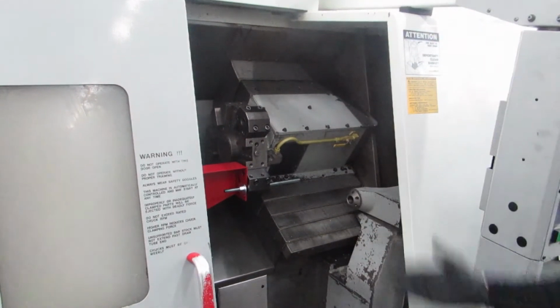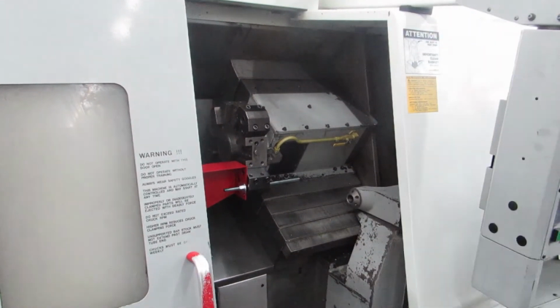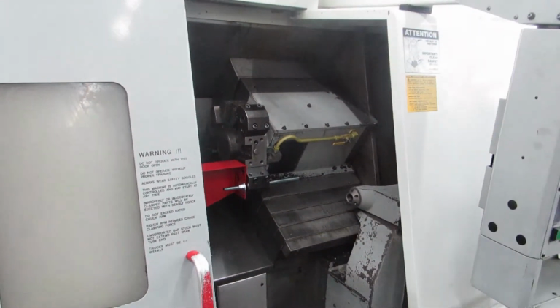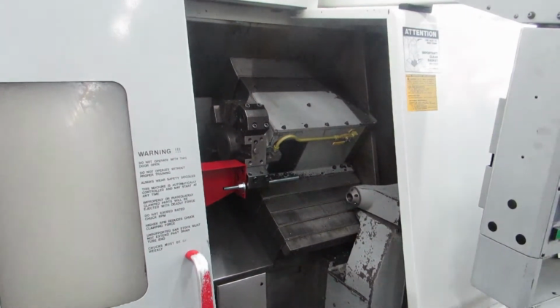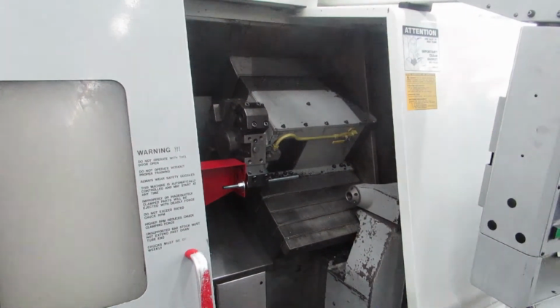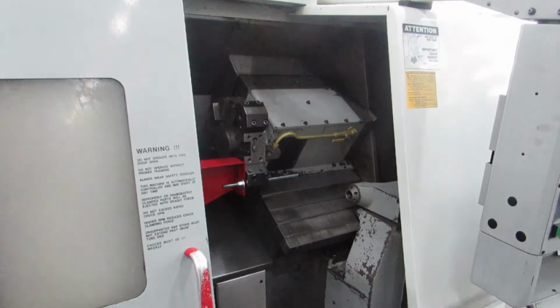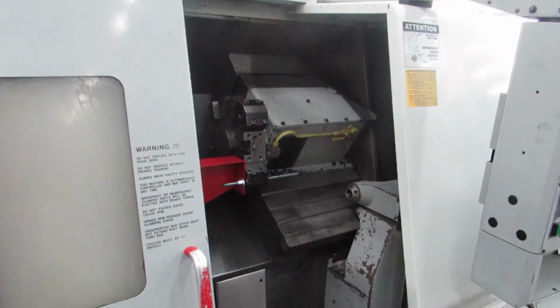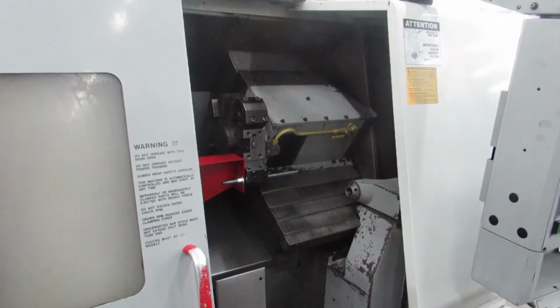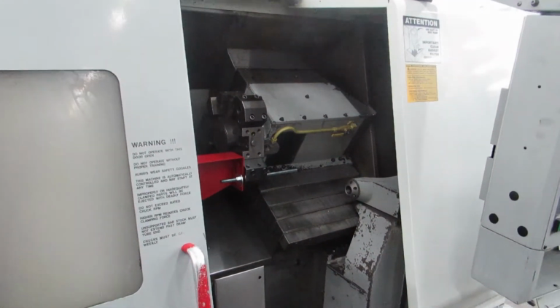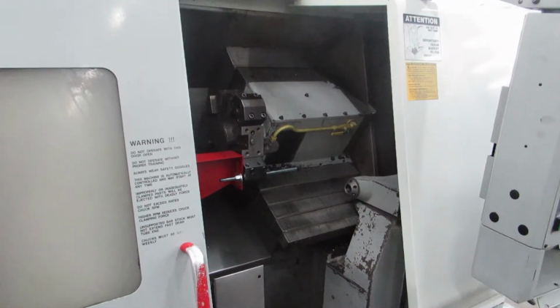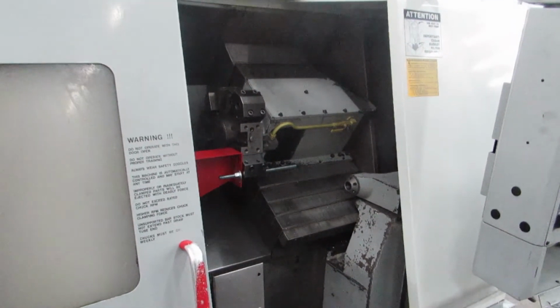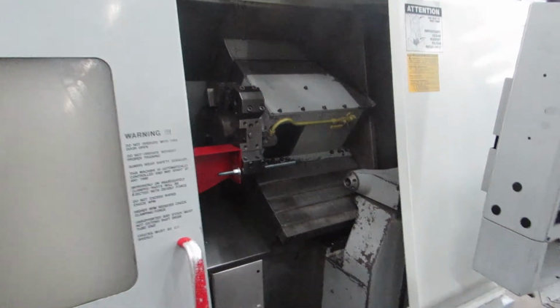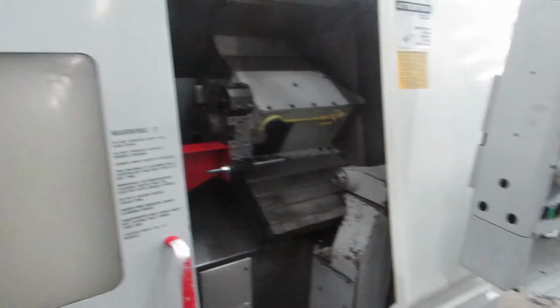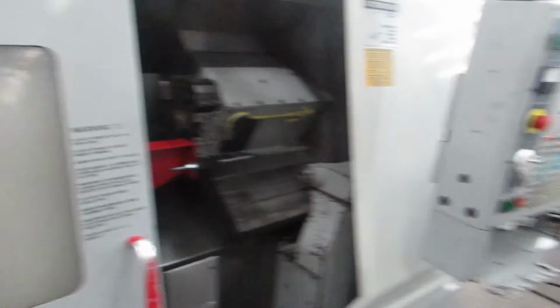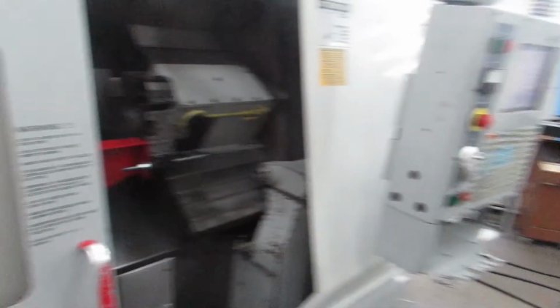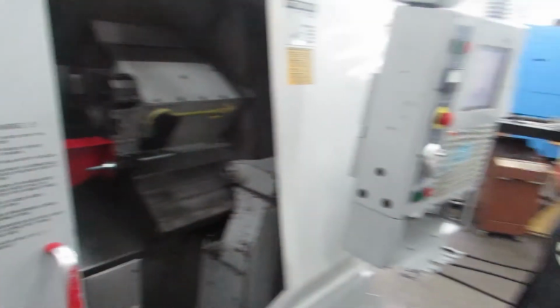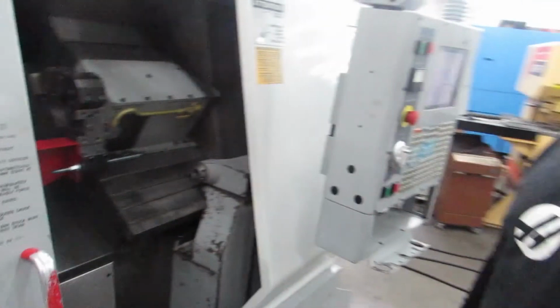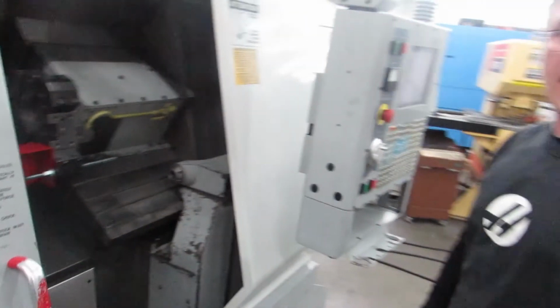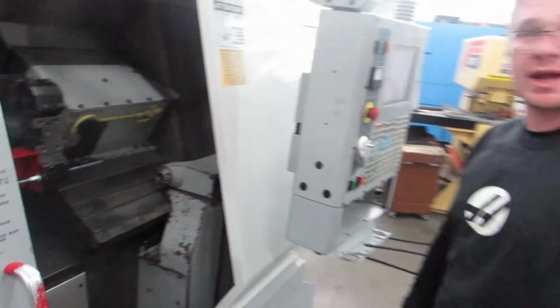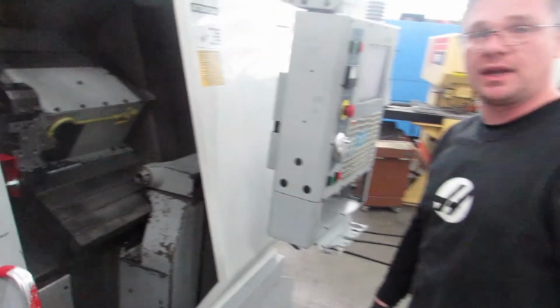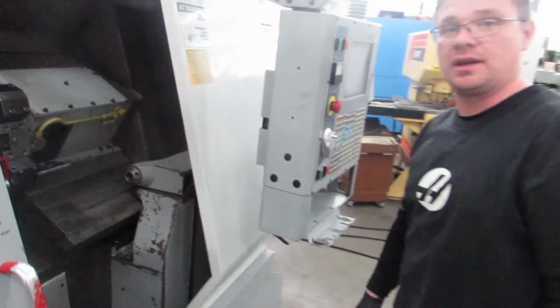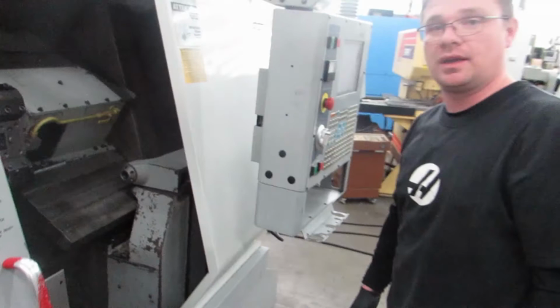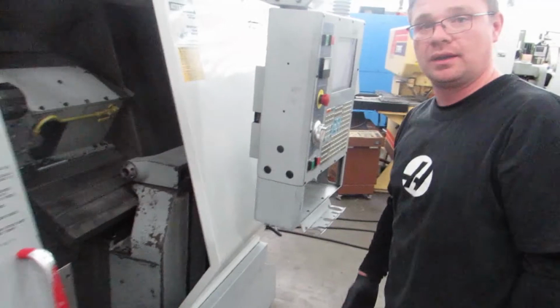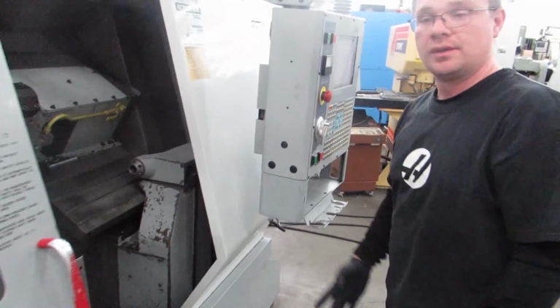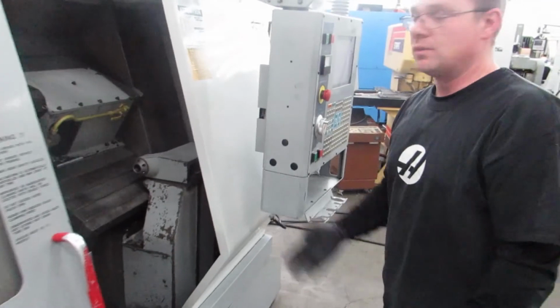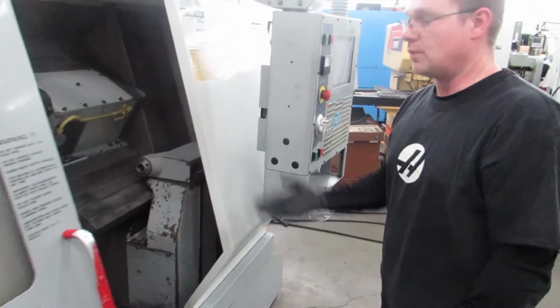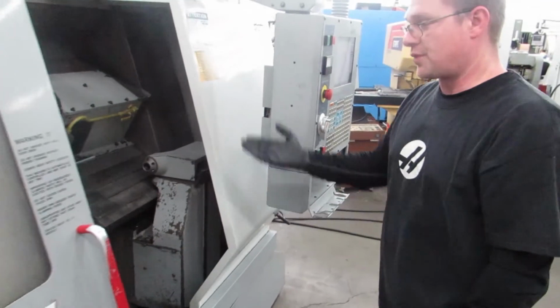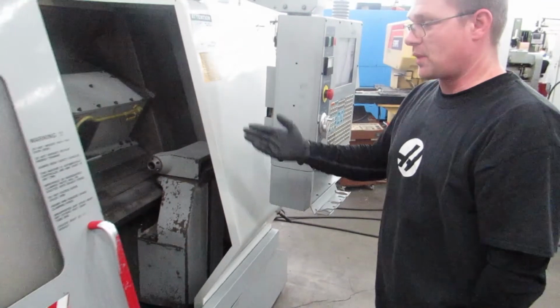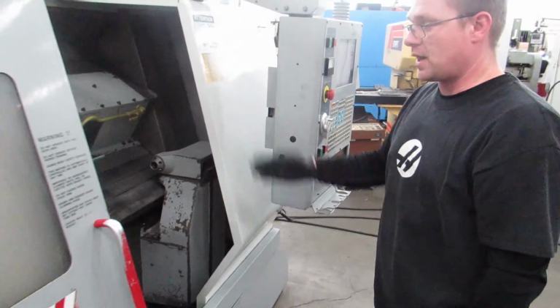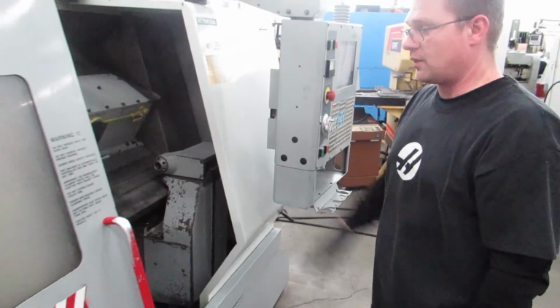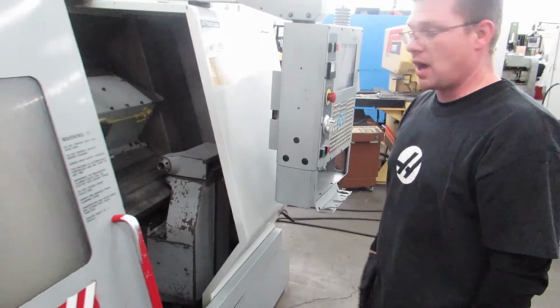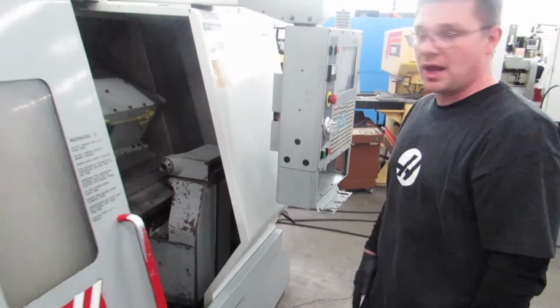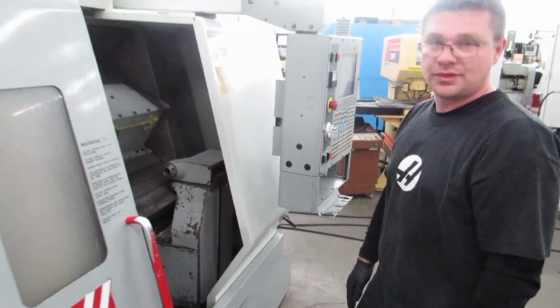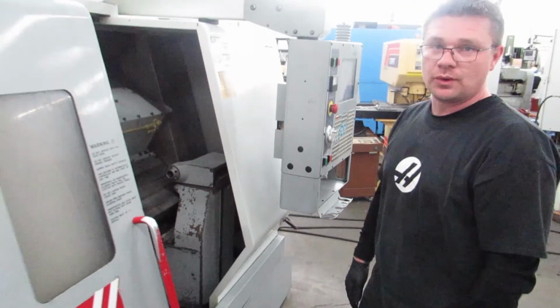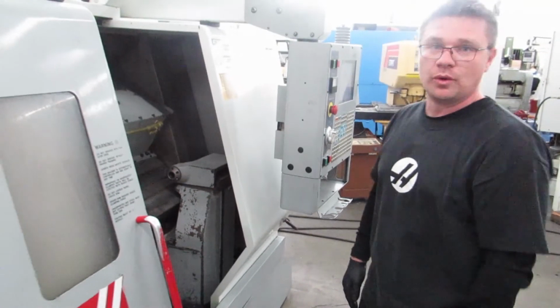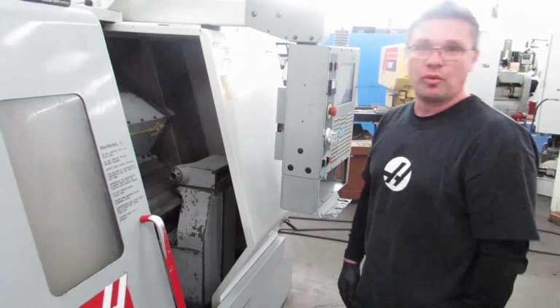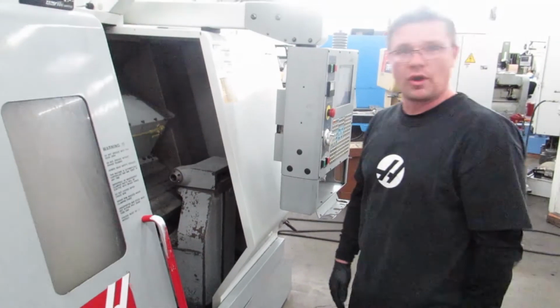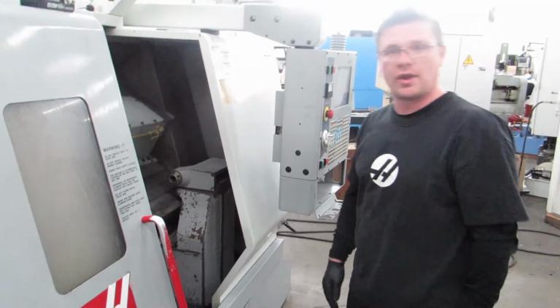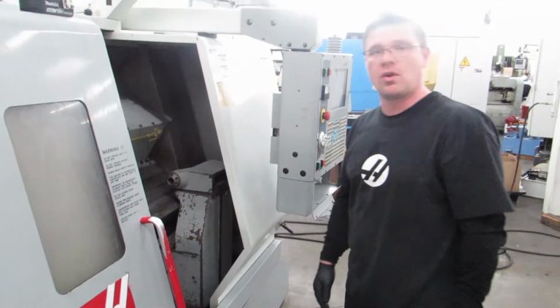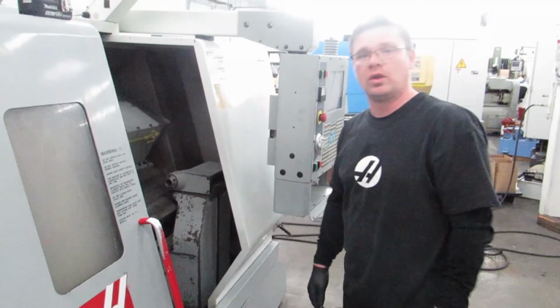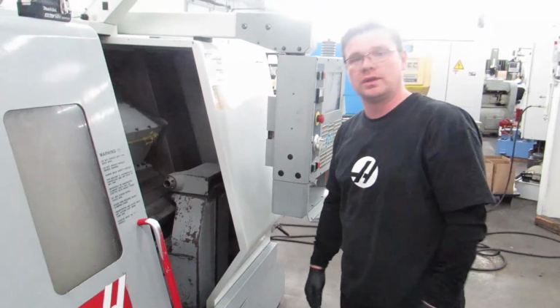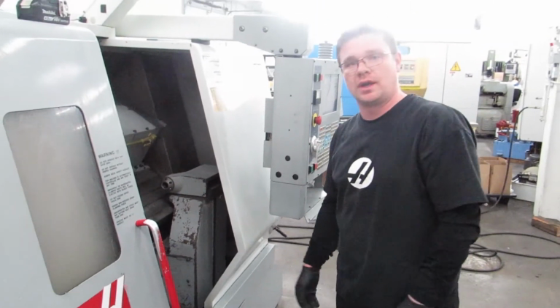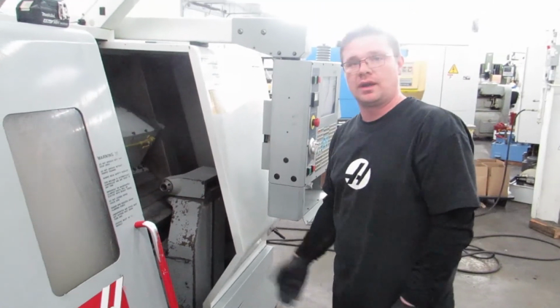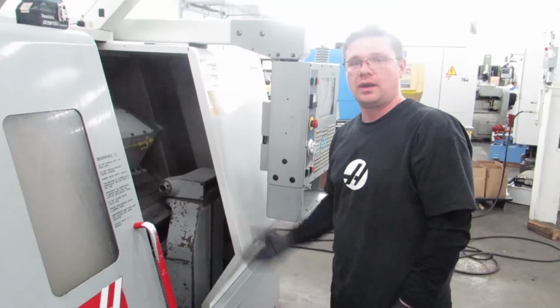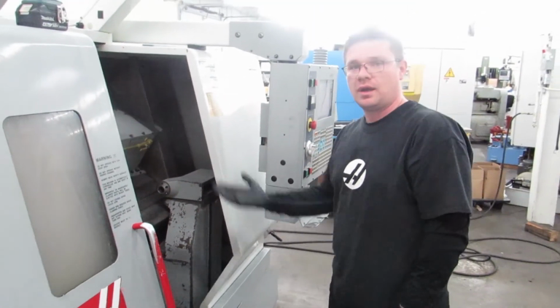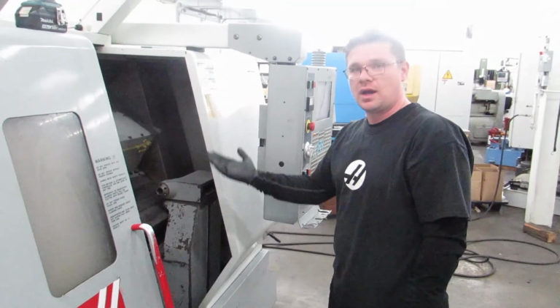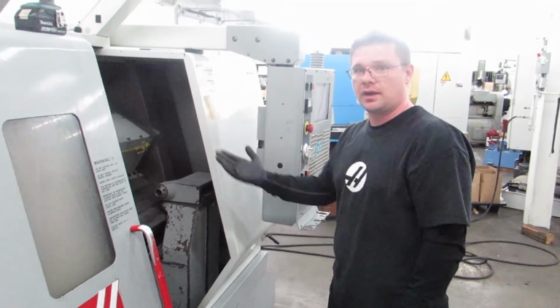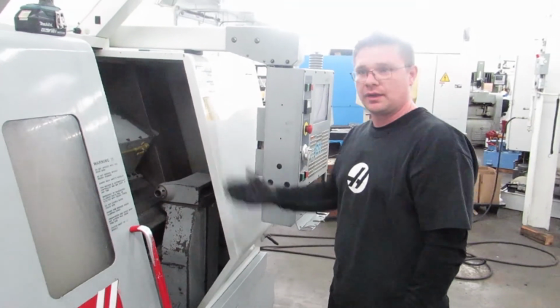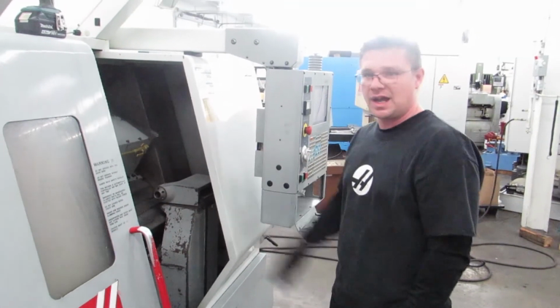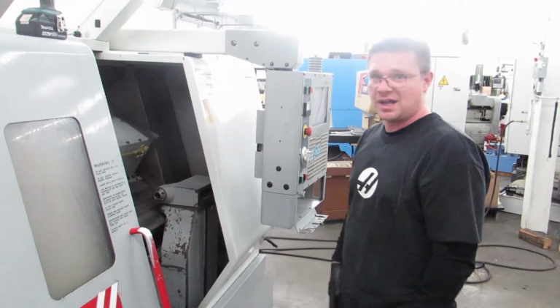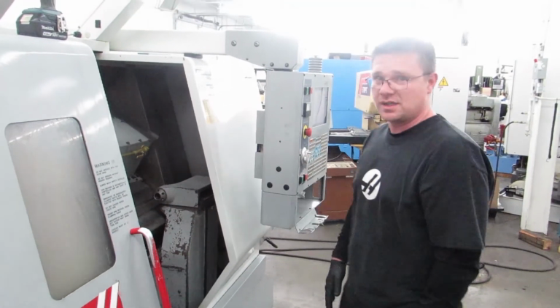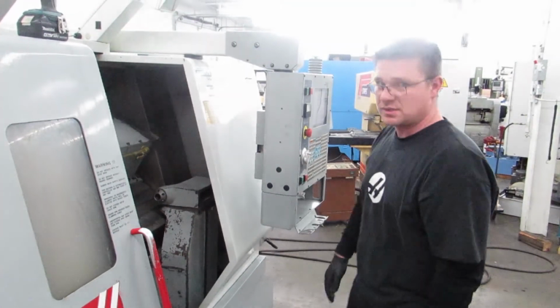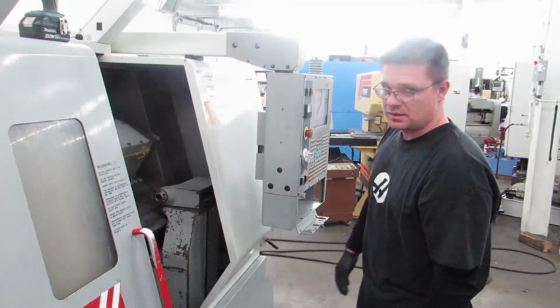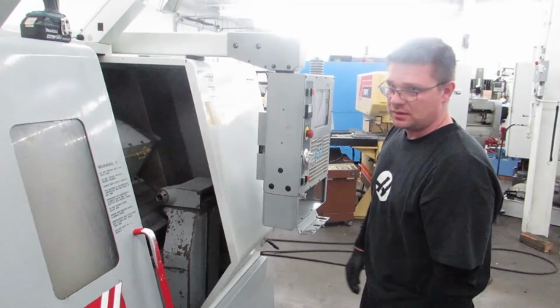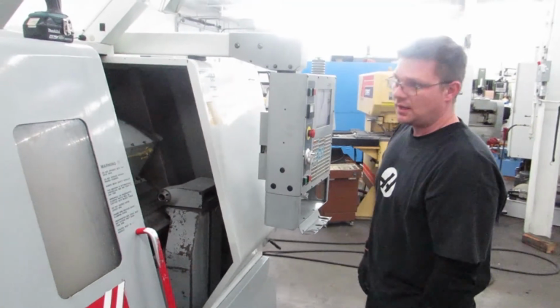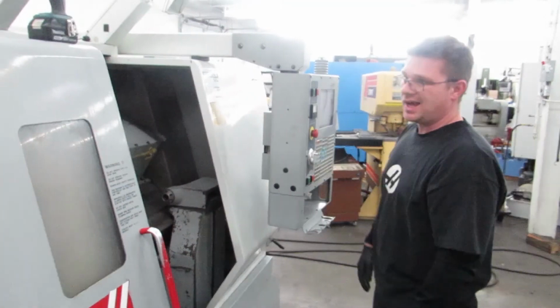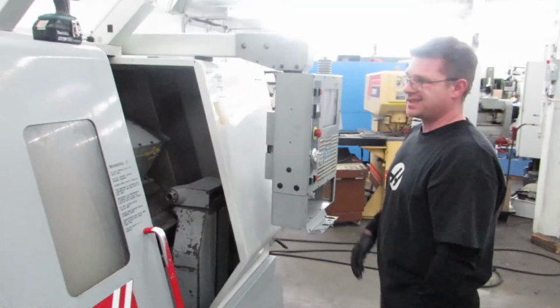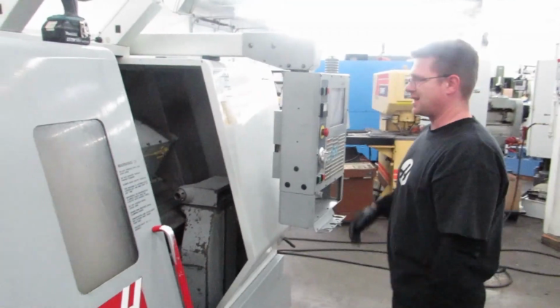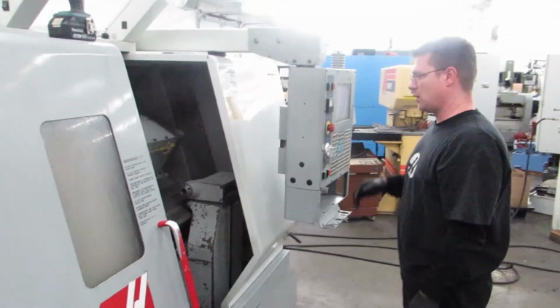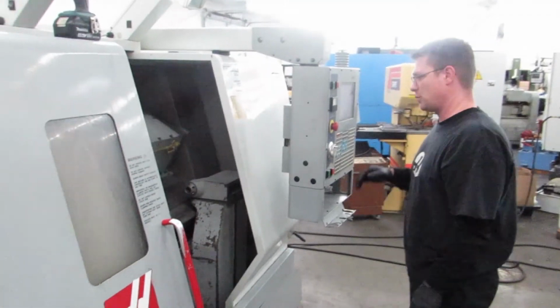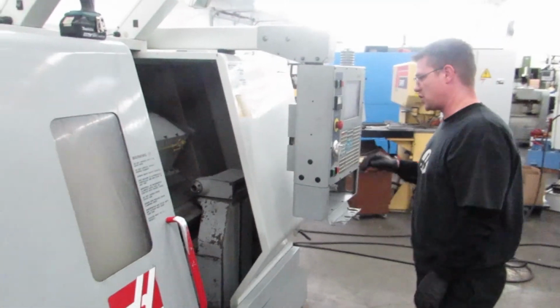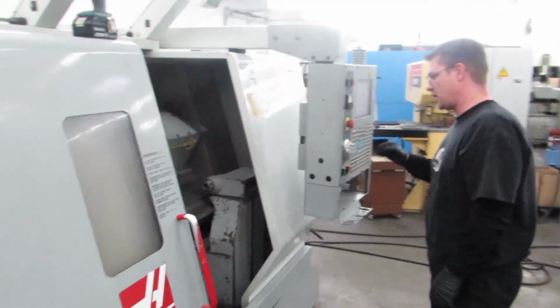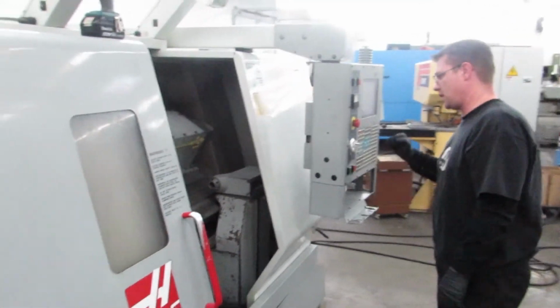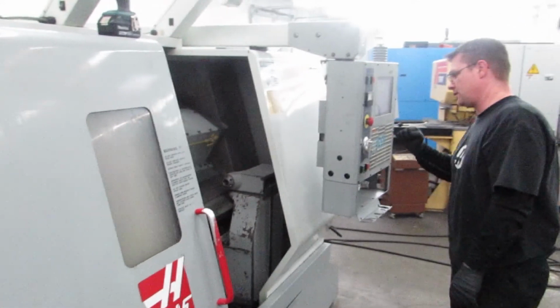That's how you install the shipping bracket — the threaded rod through a boring holder on your Haas SL machine.